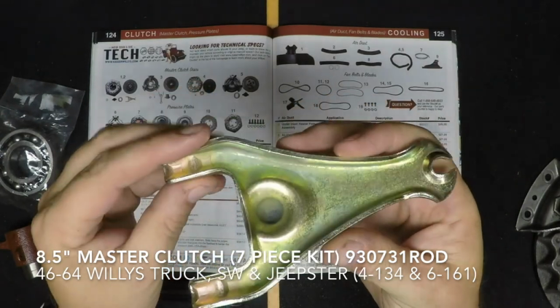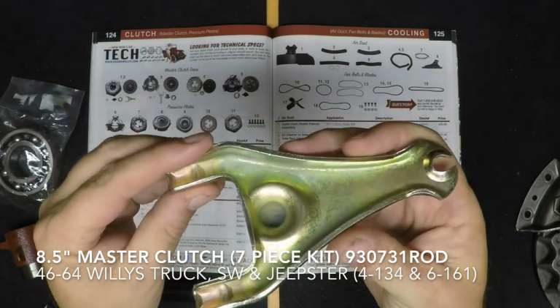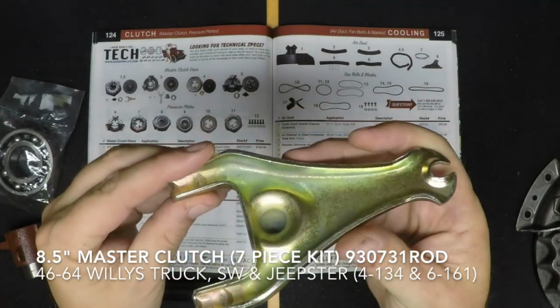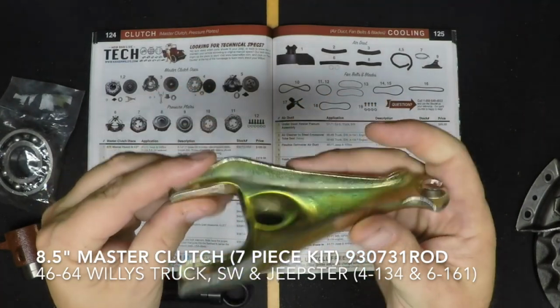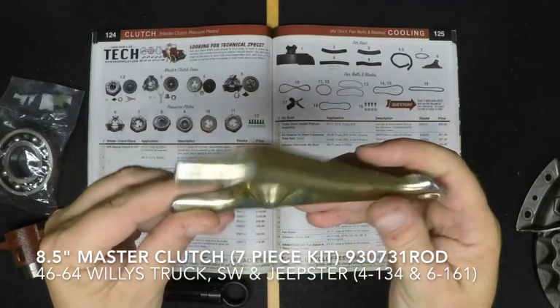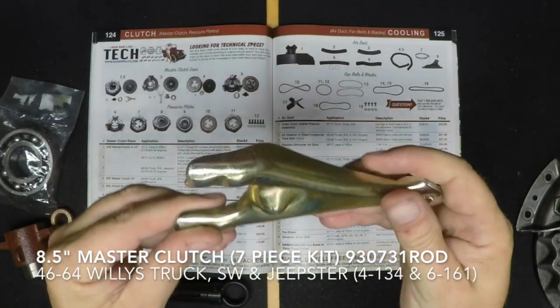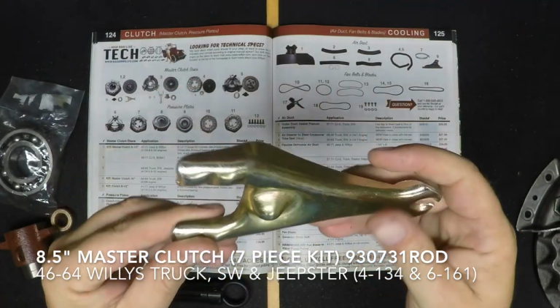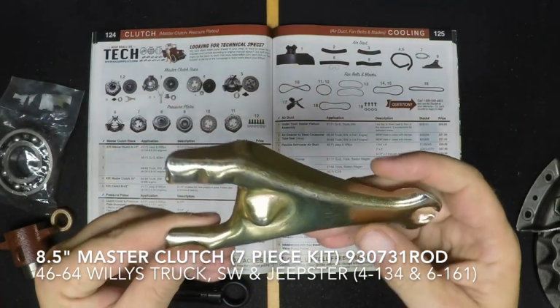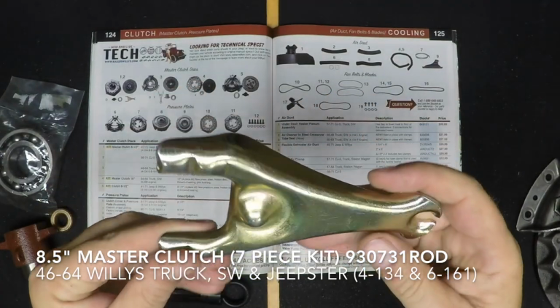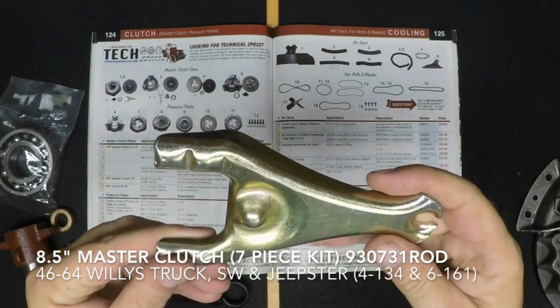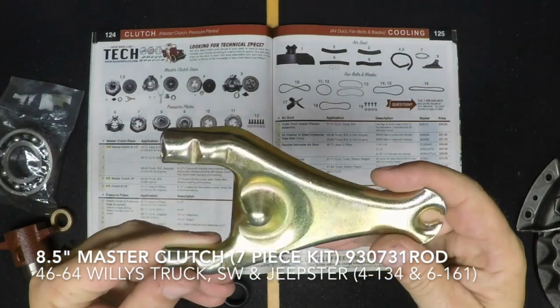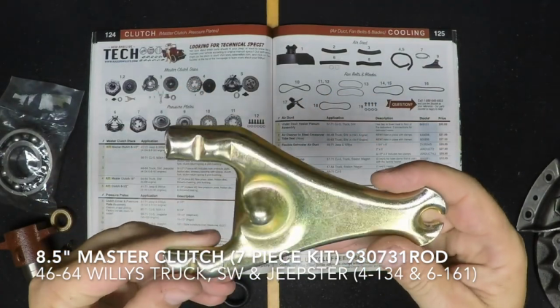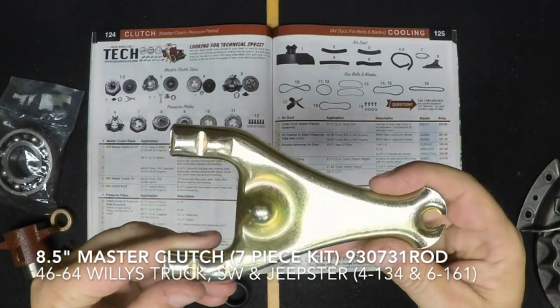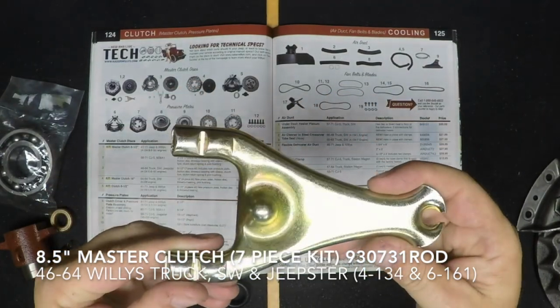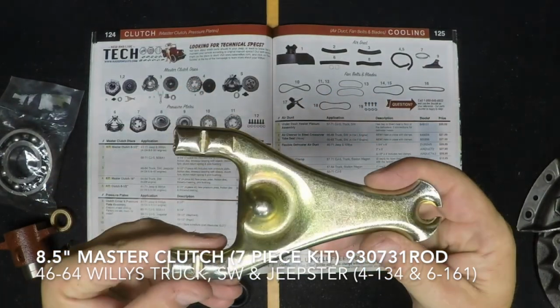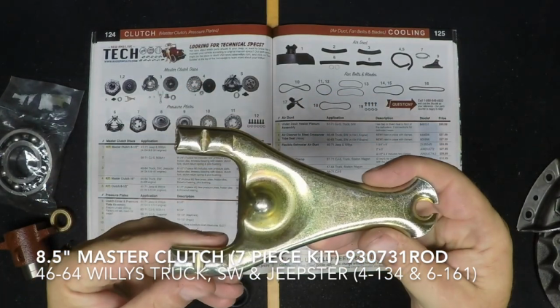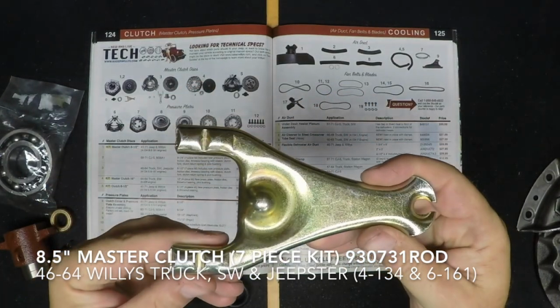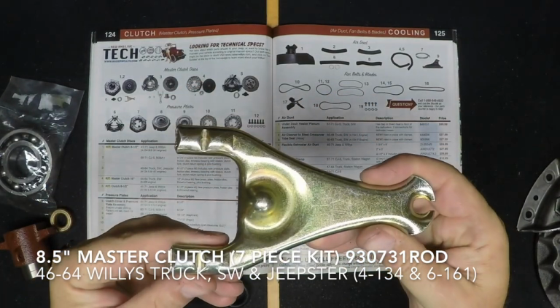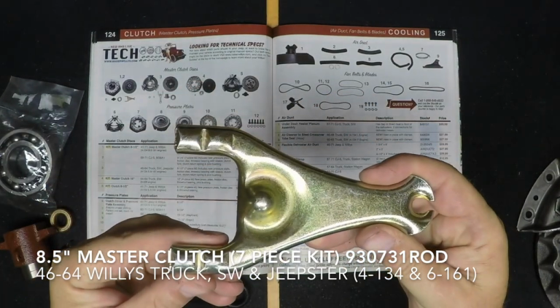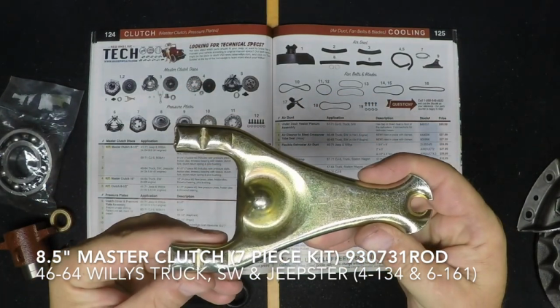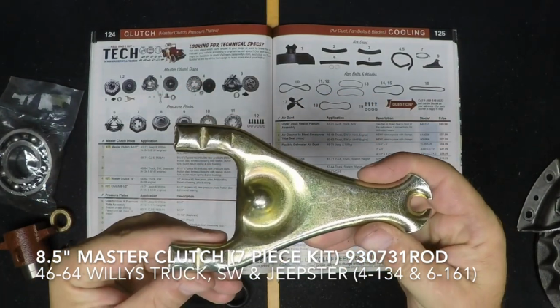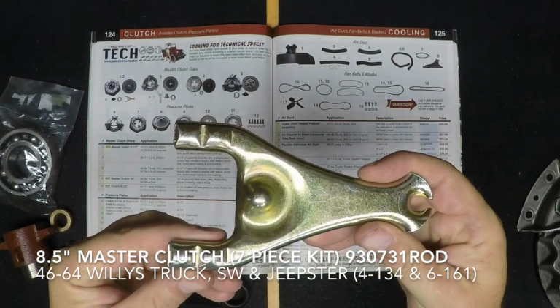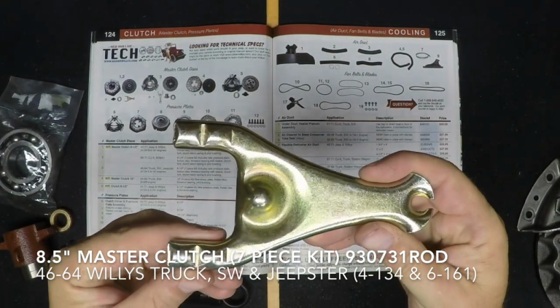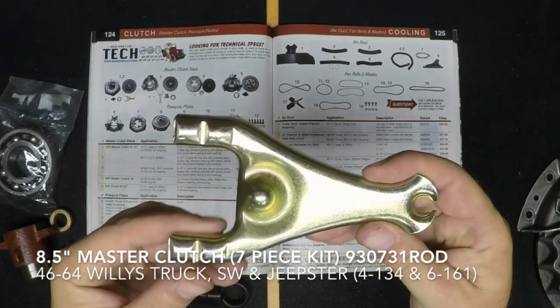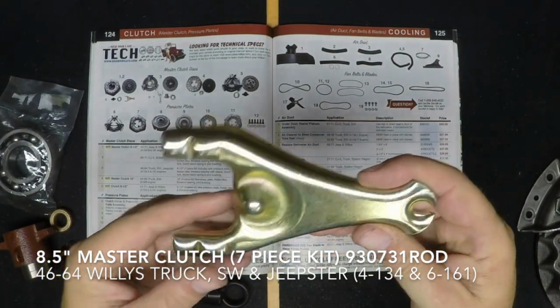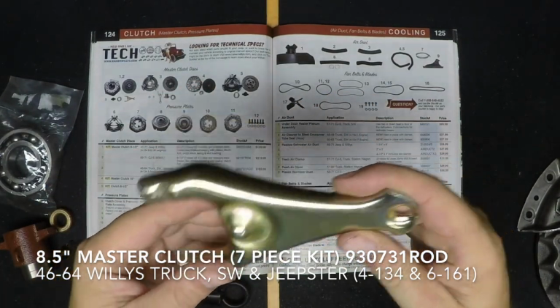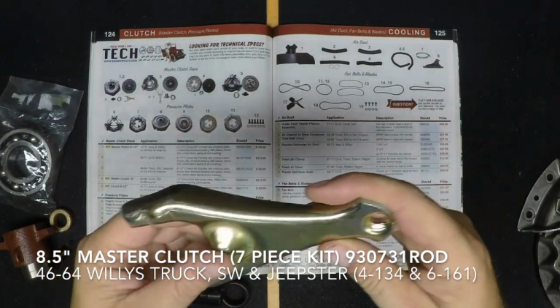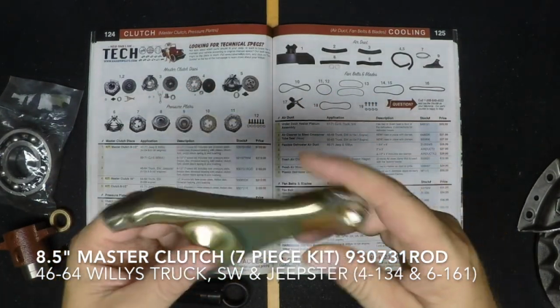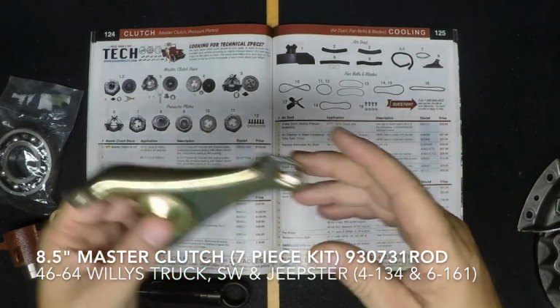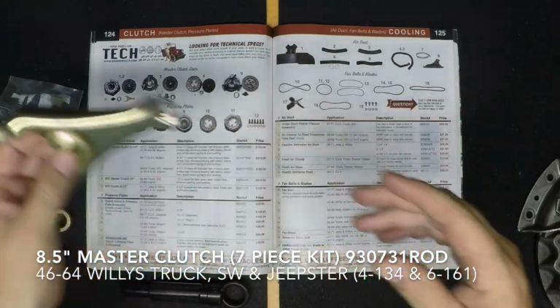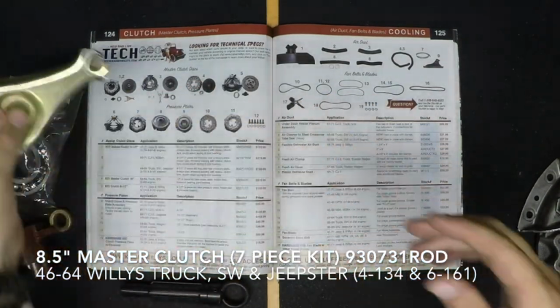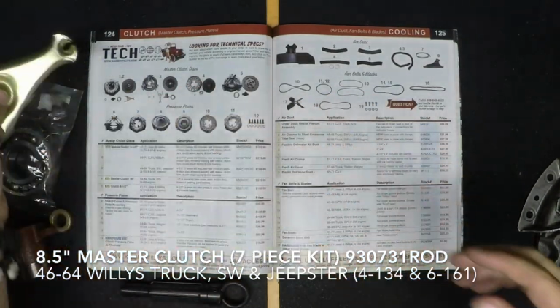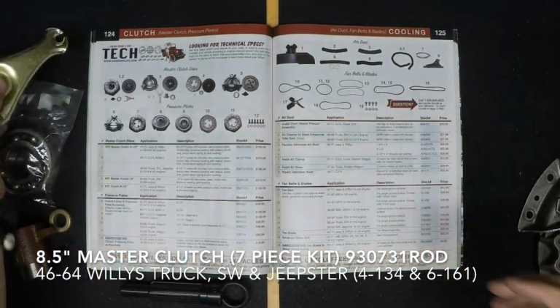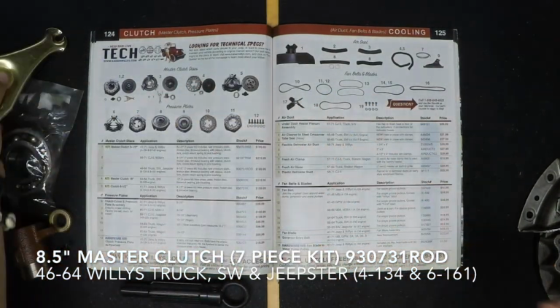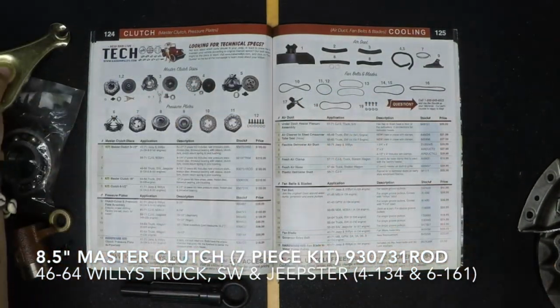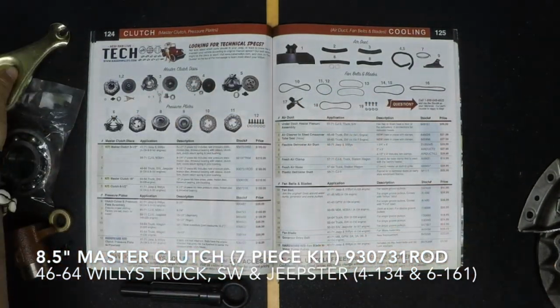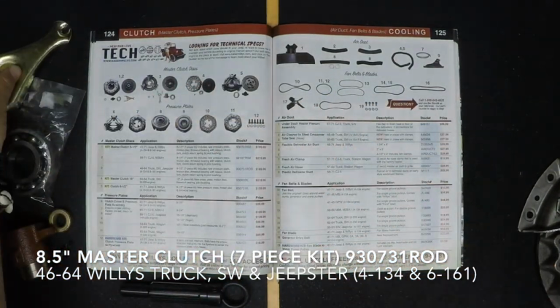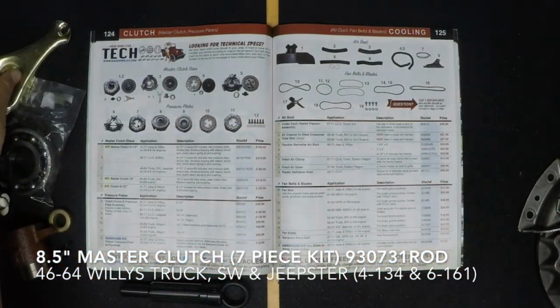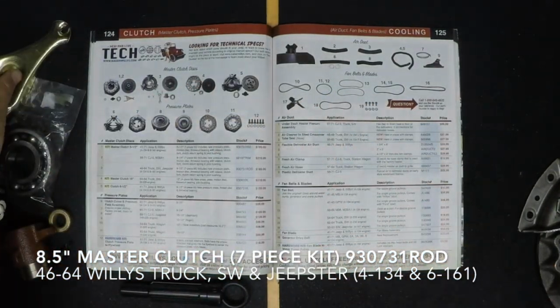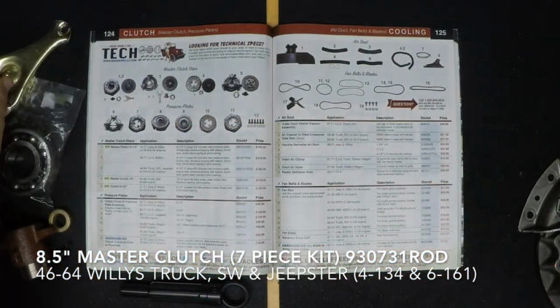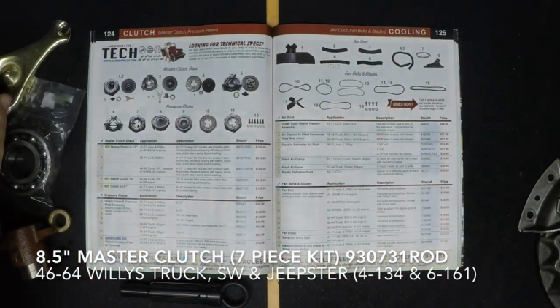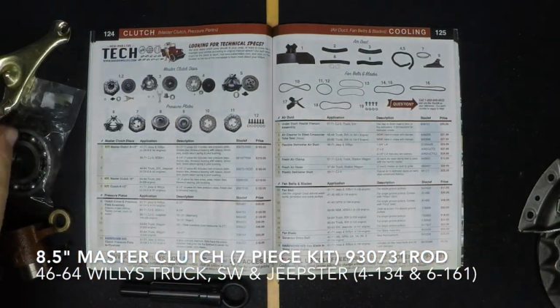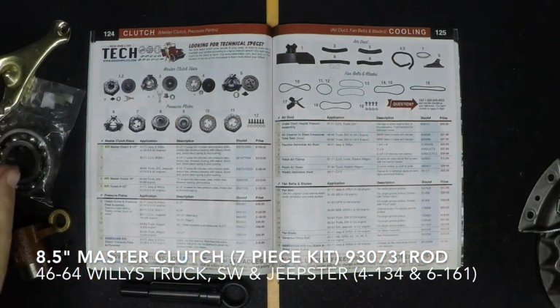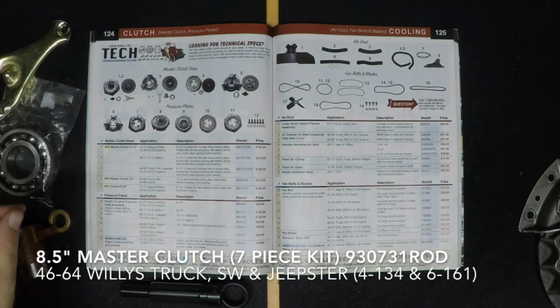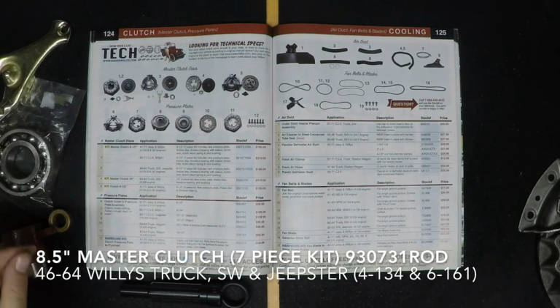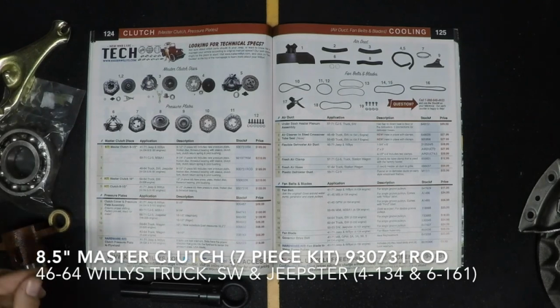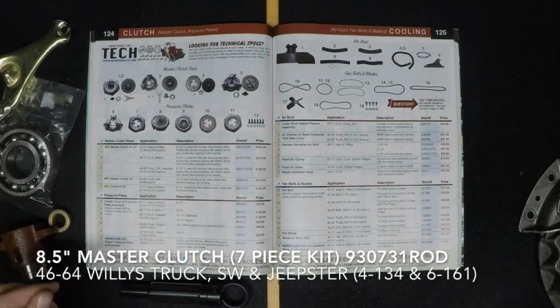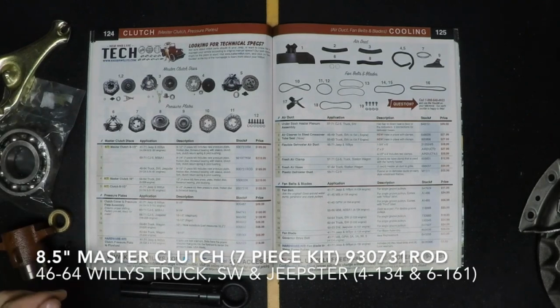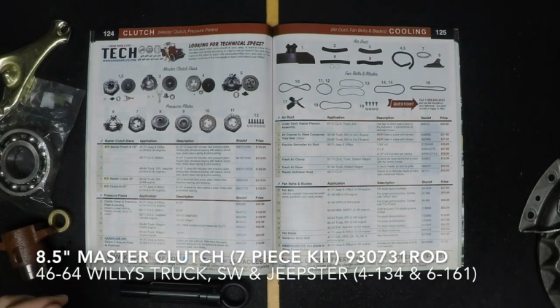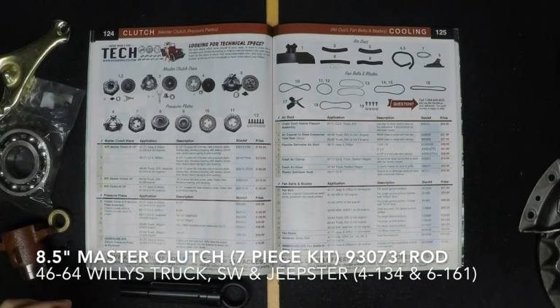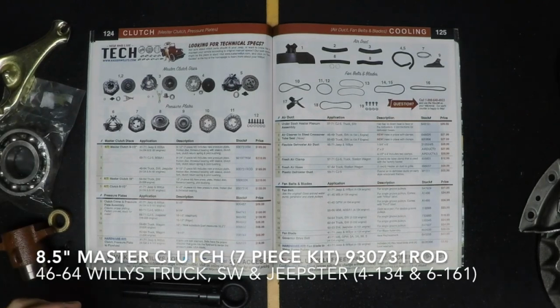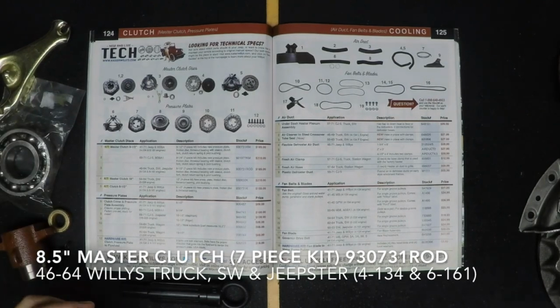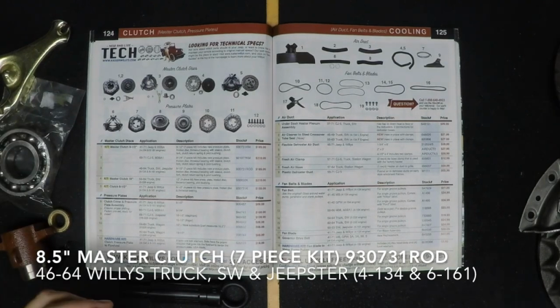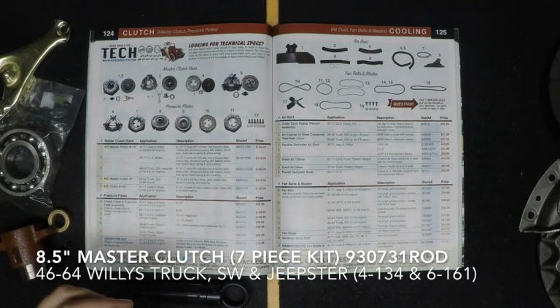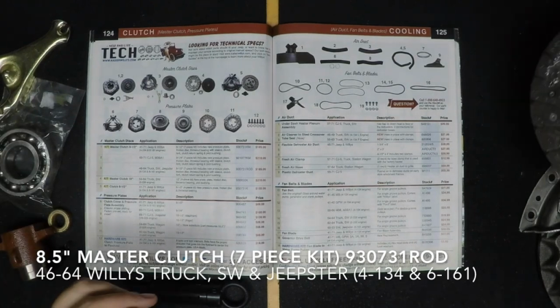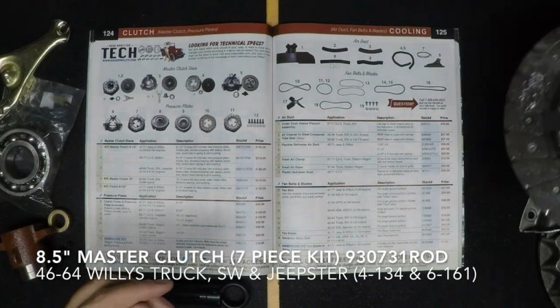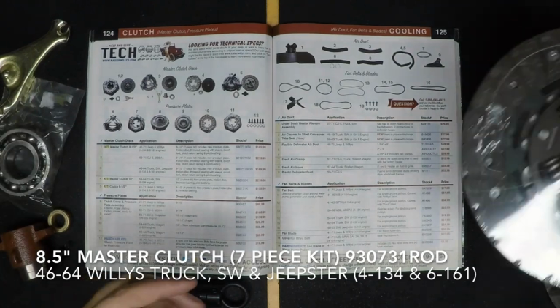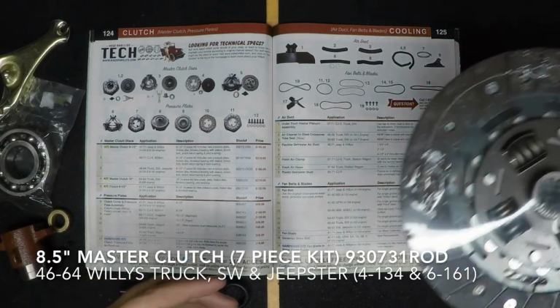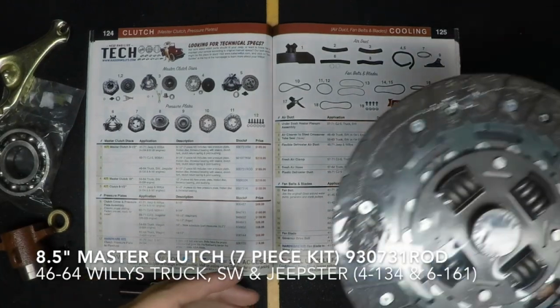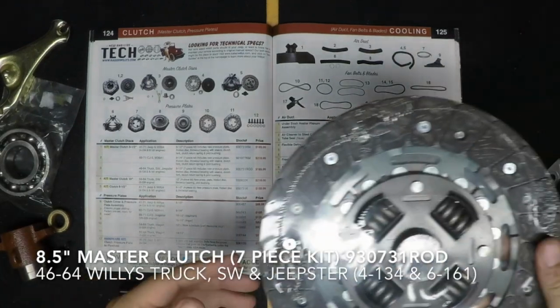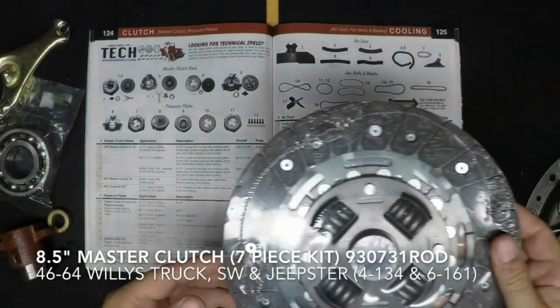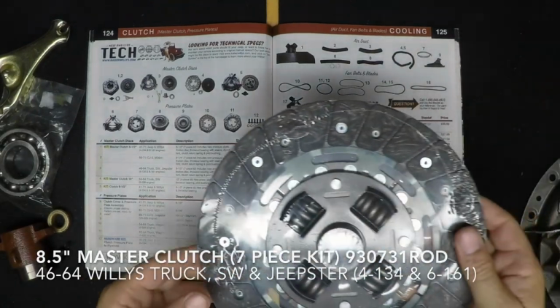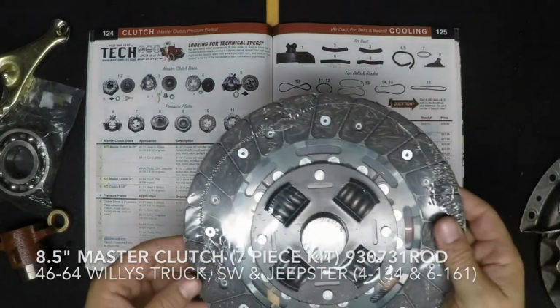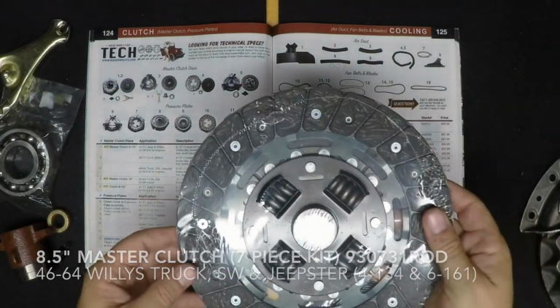If you do have any other kind of technical information that you're looking for, please go to the top of kaiserwillys.com and visit our technical guide.